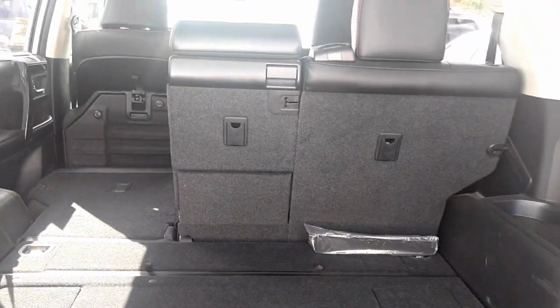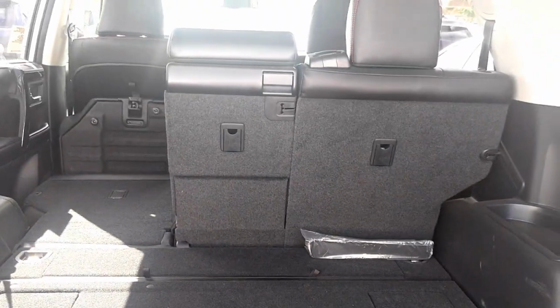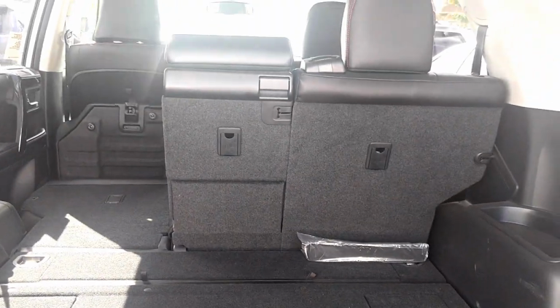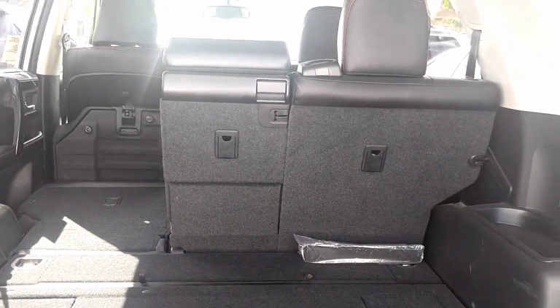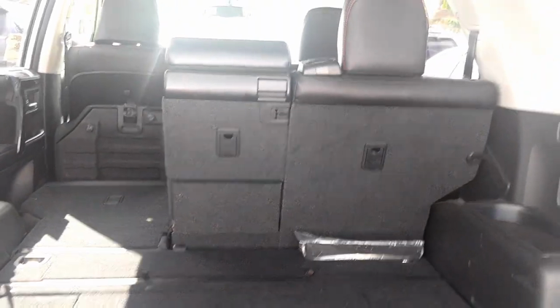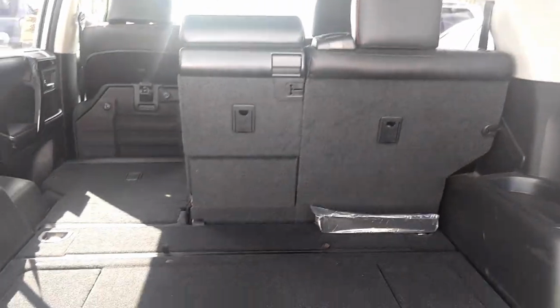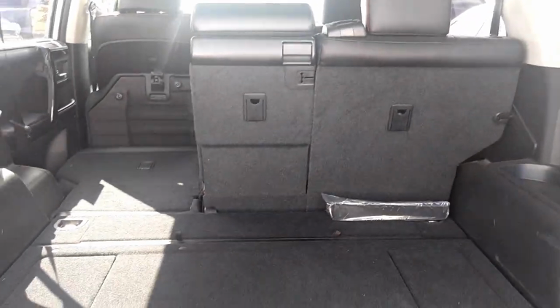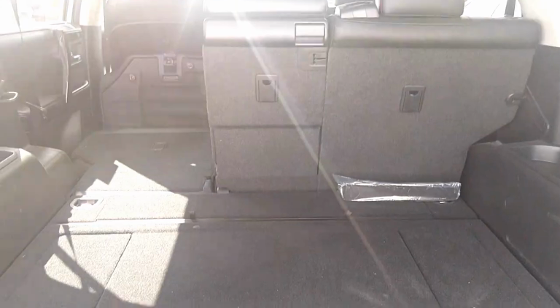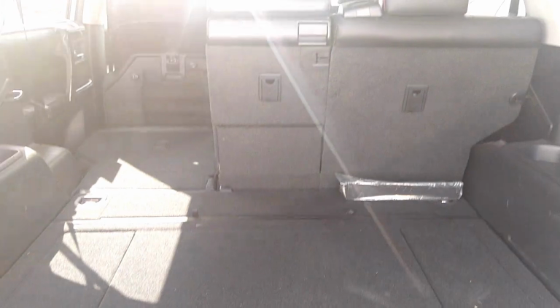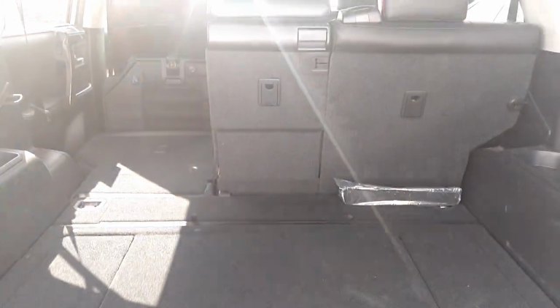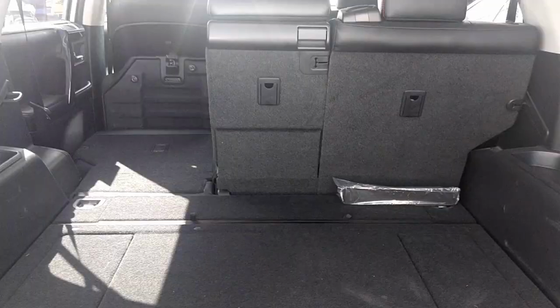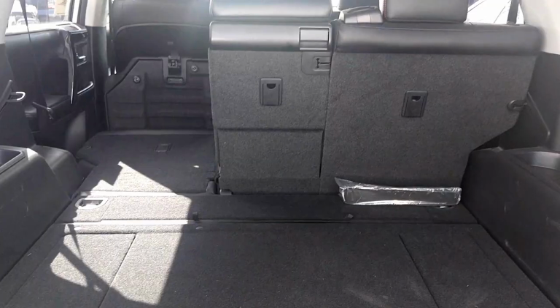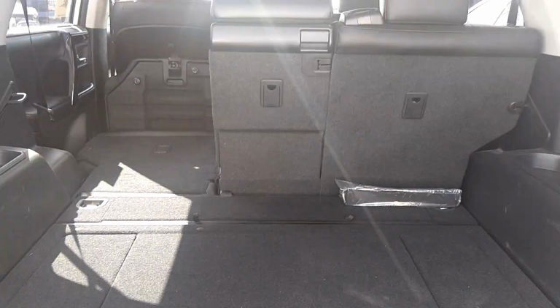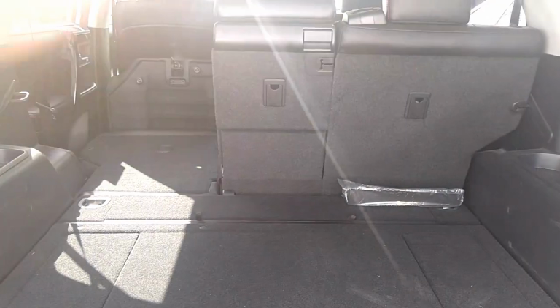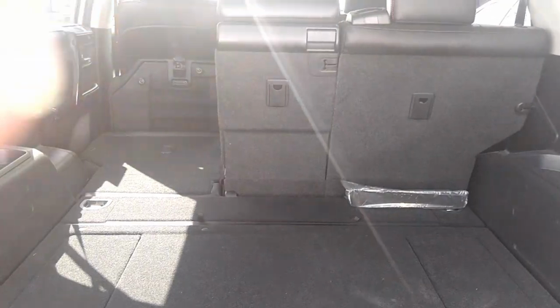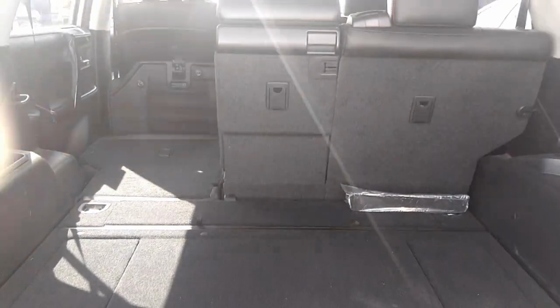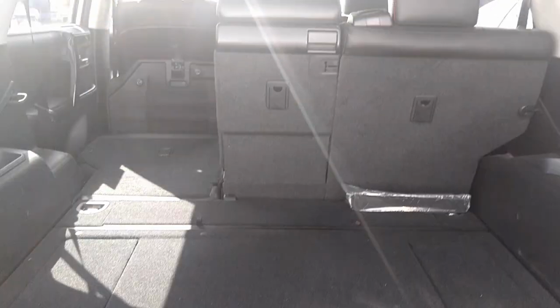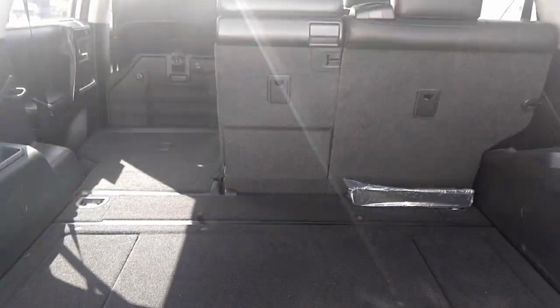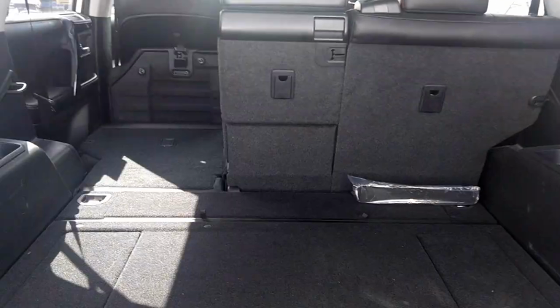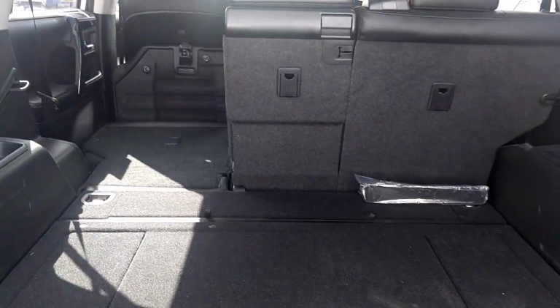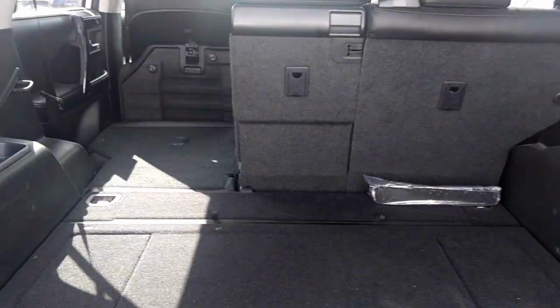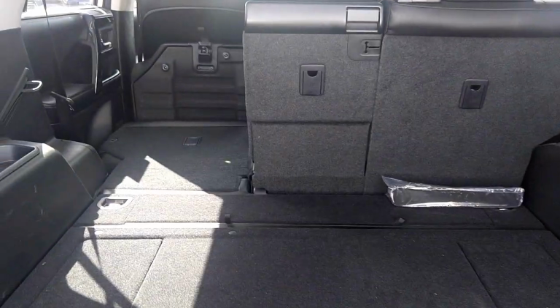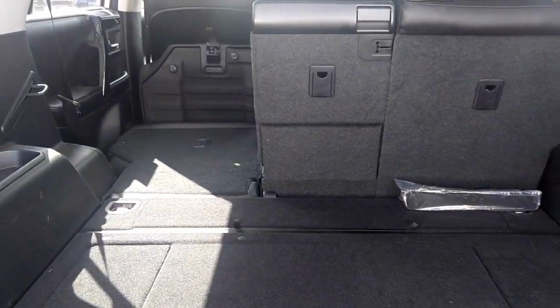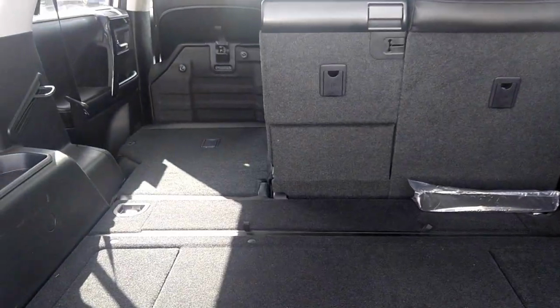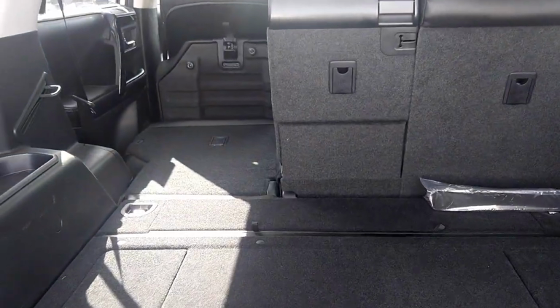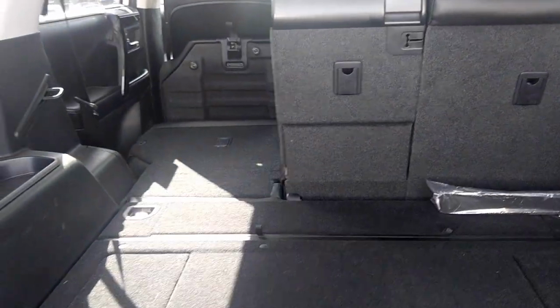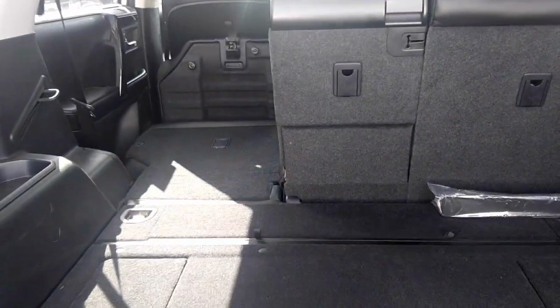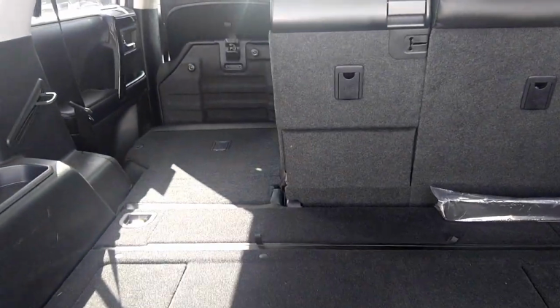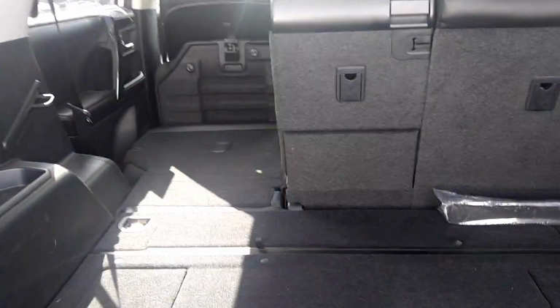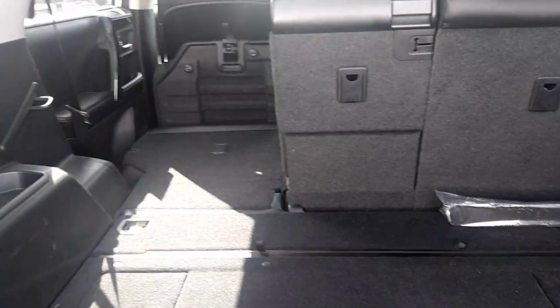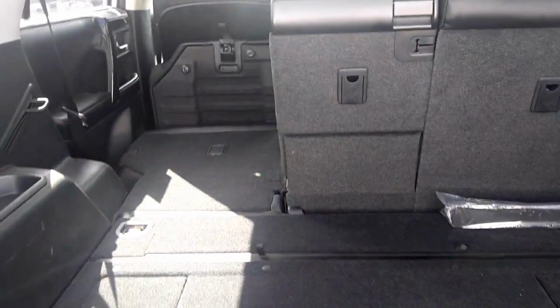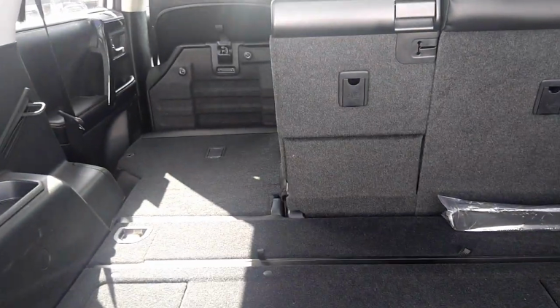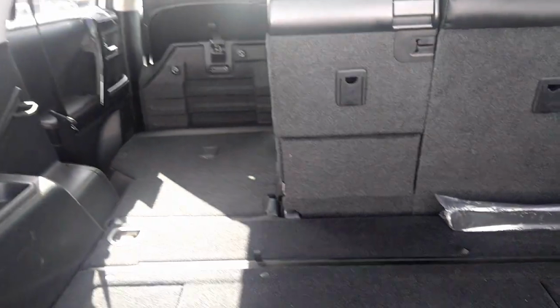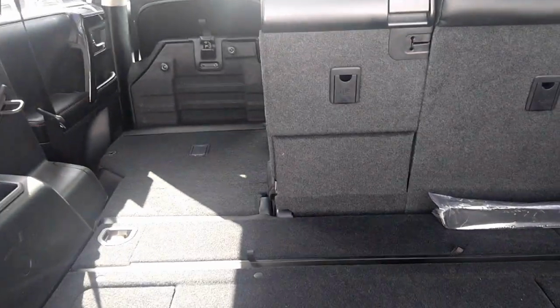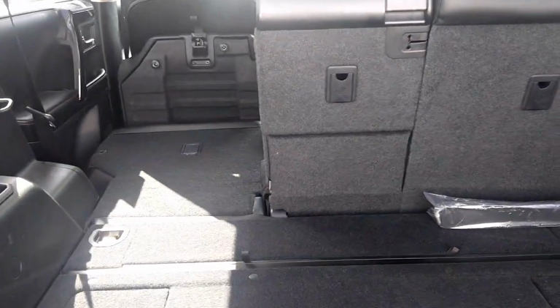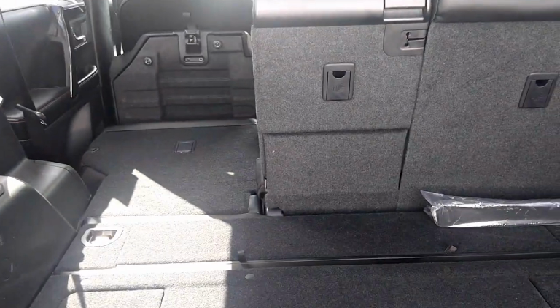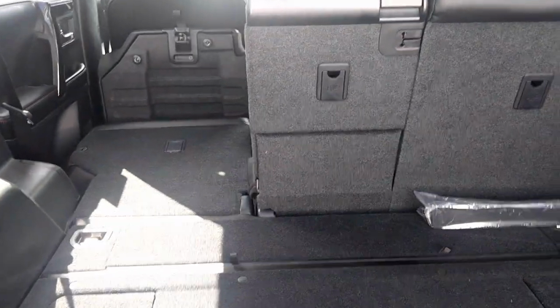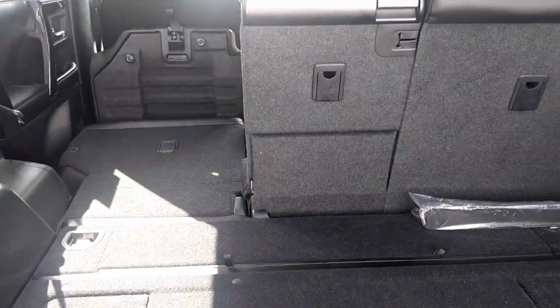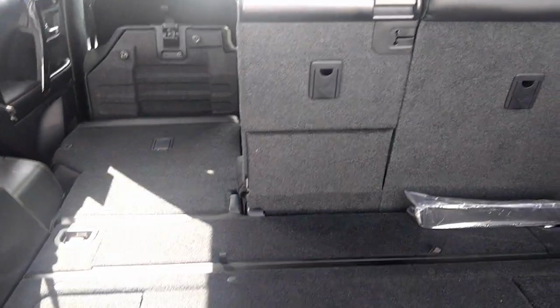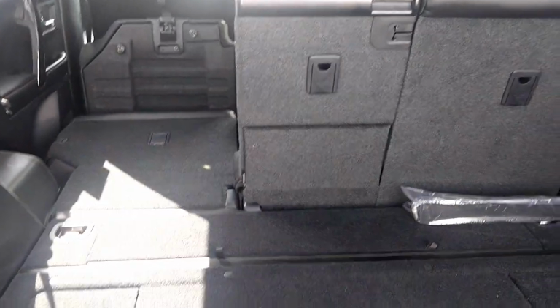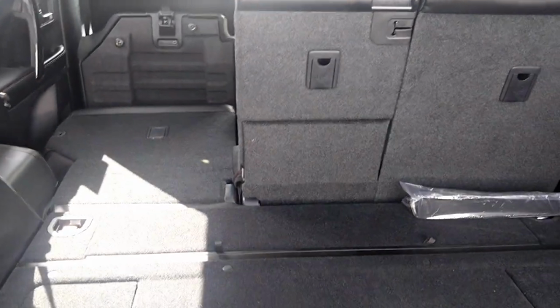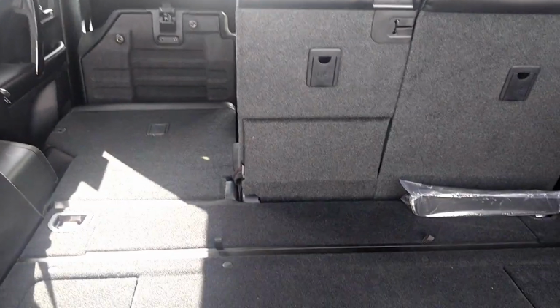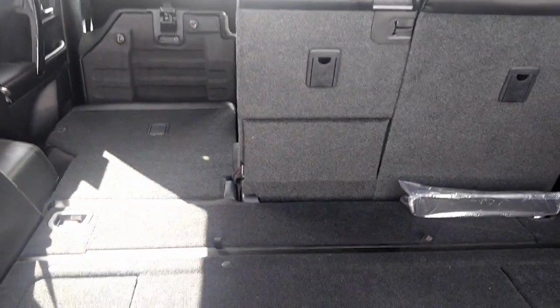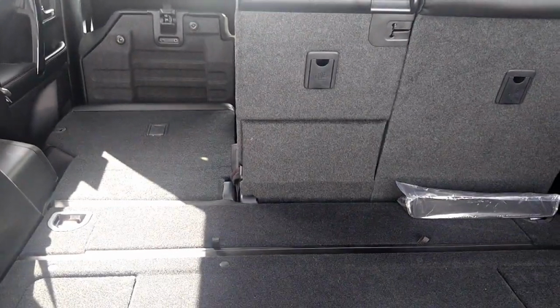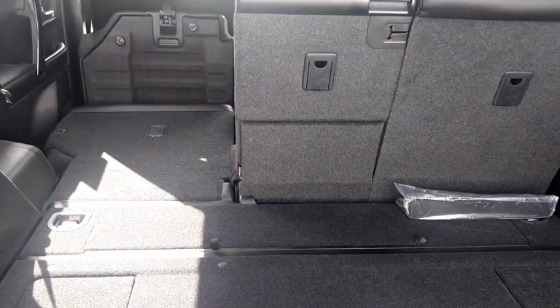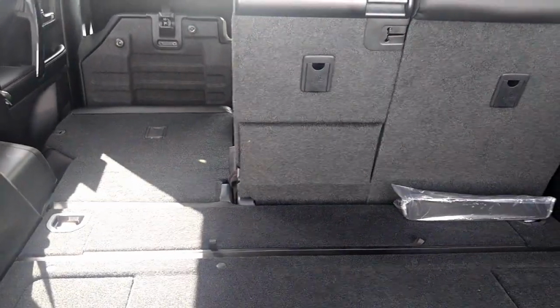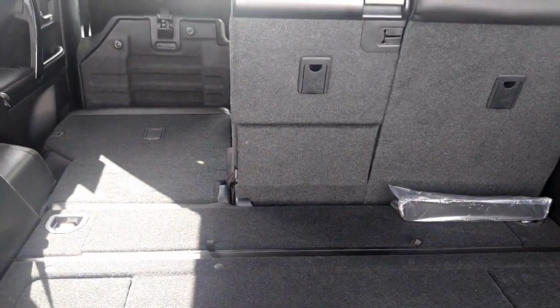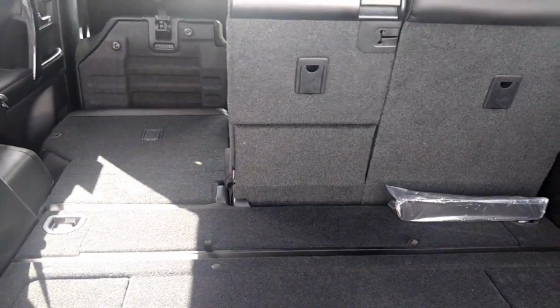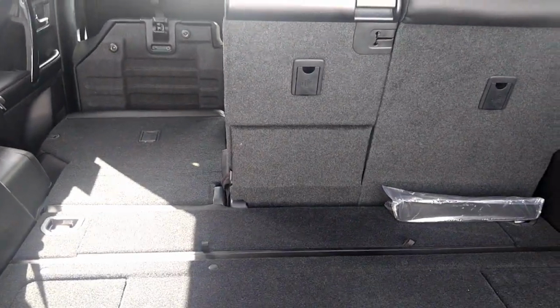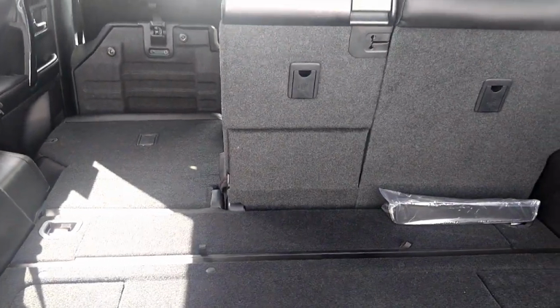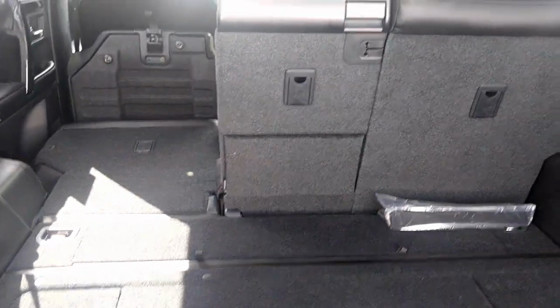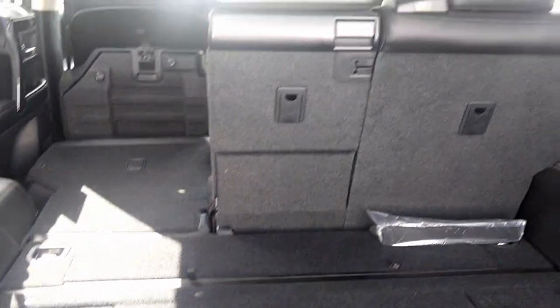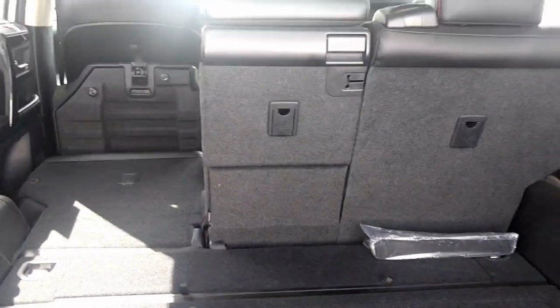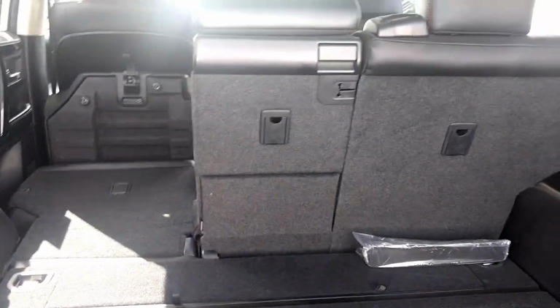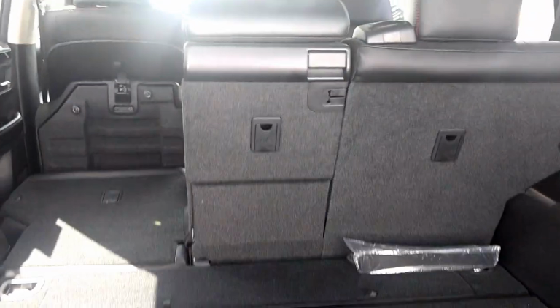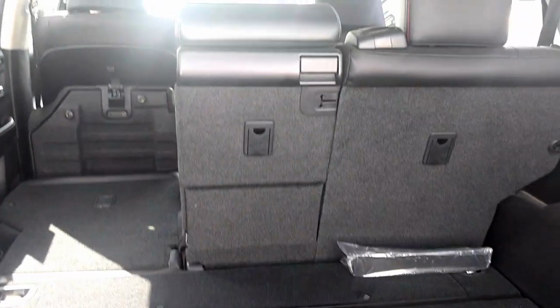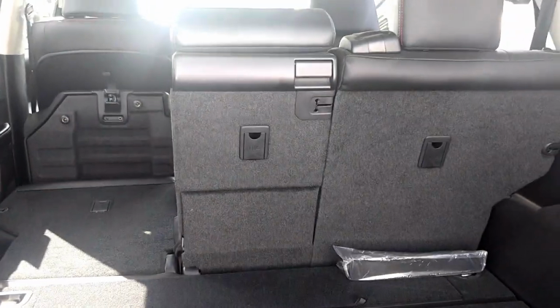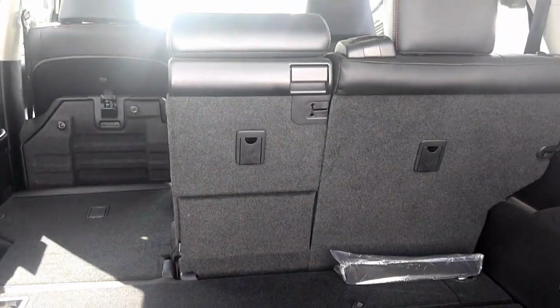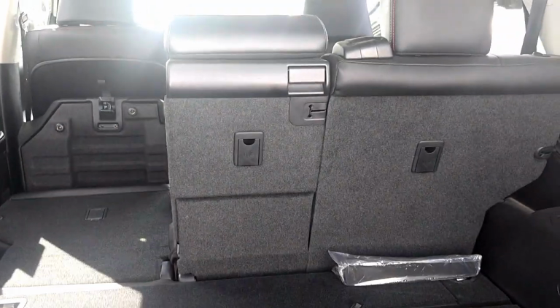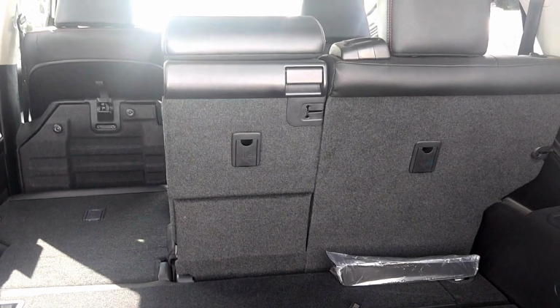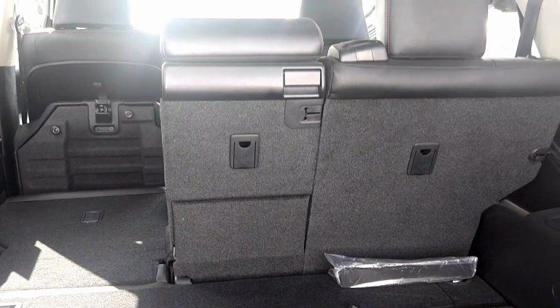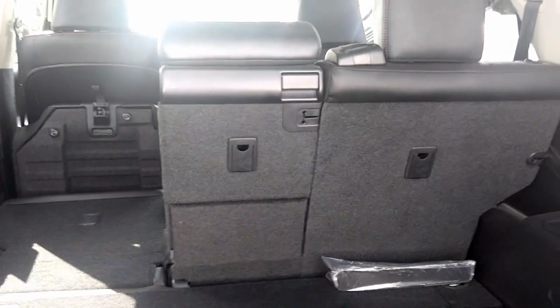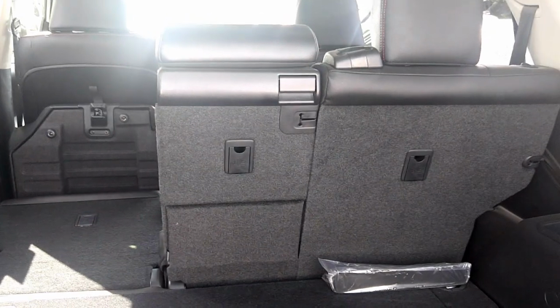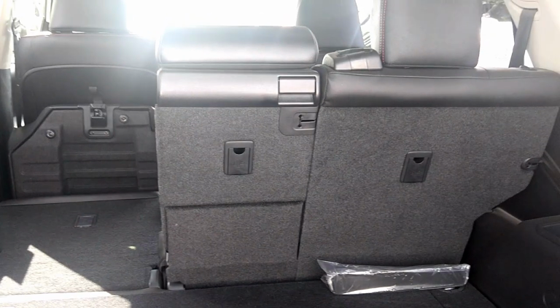This is just a quick look at the TRD Pro 4Runner 2016. Hope you guys liked that. Thank you.